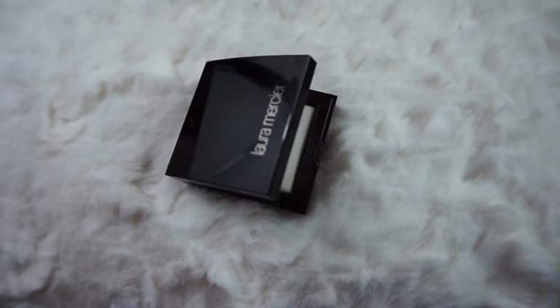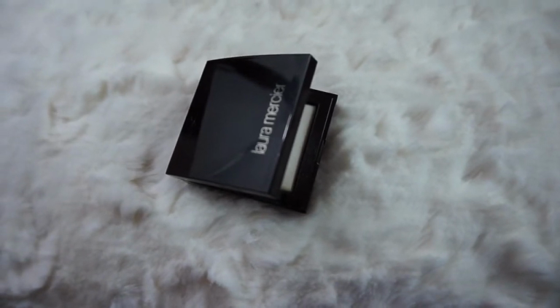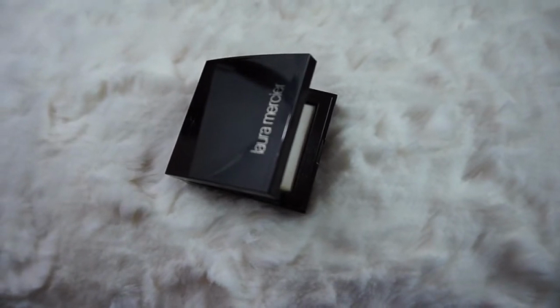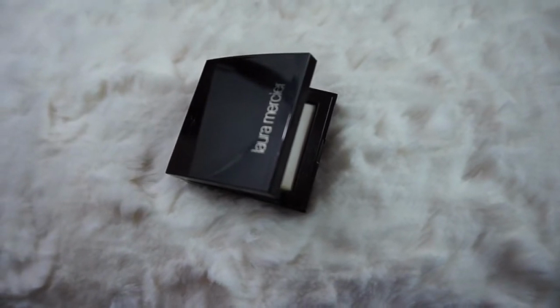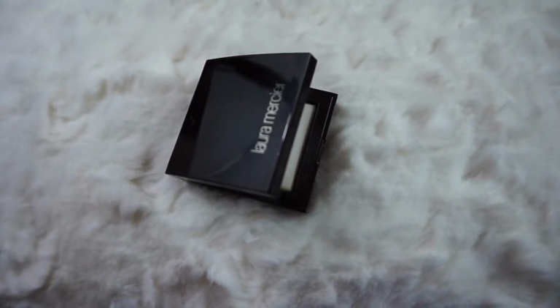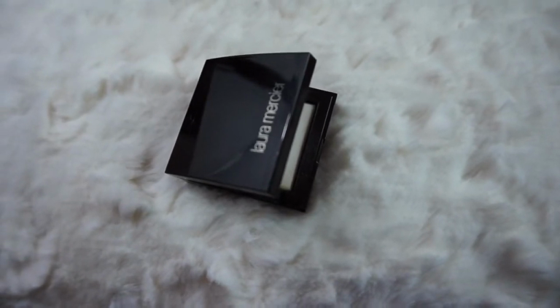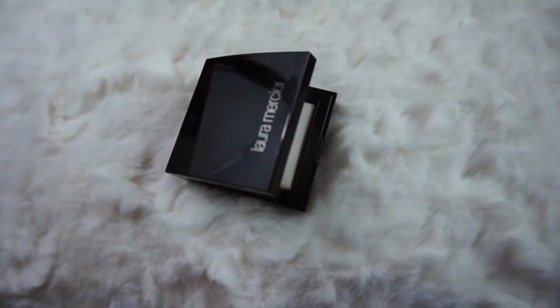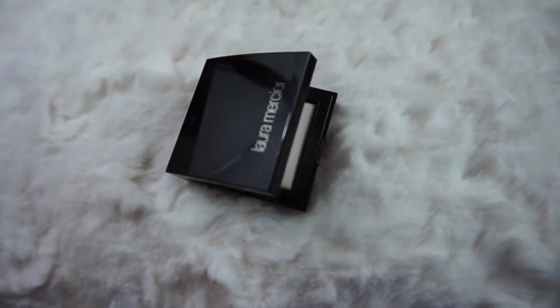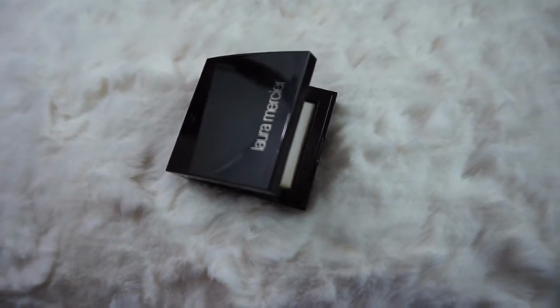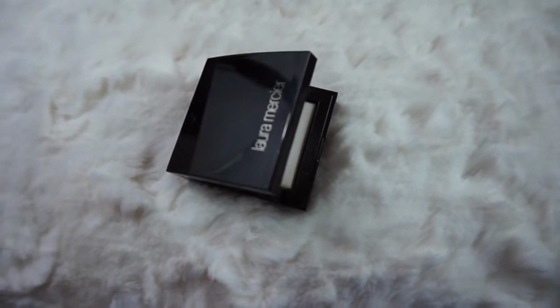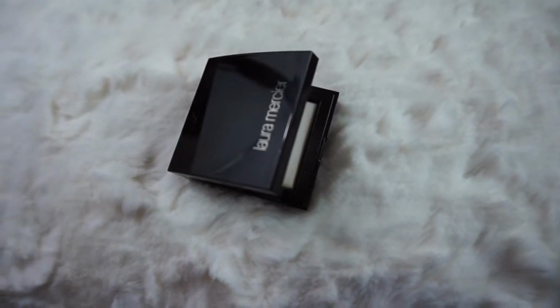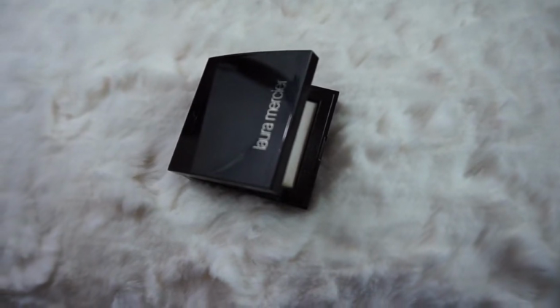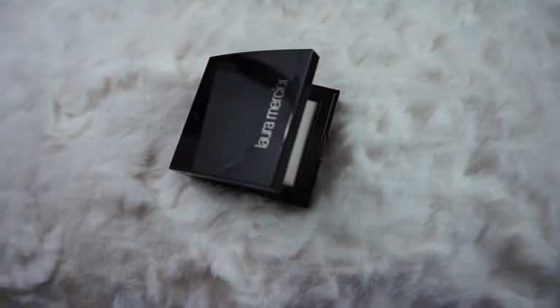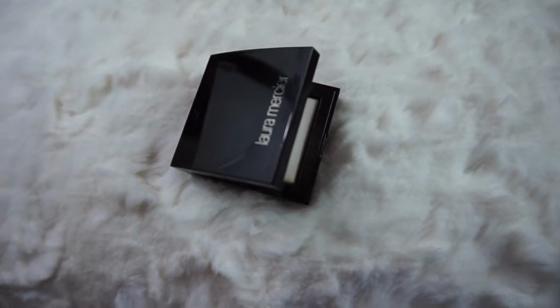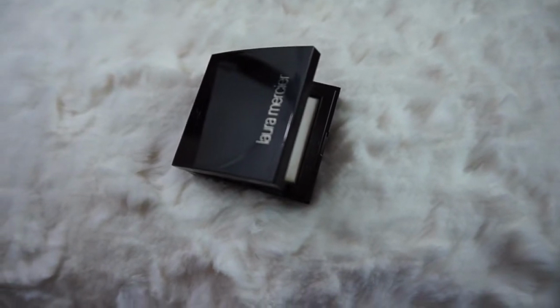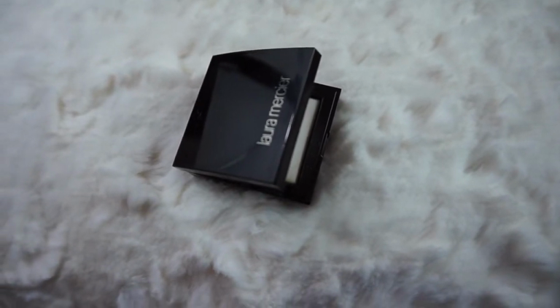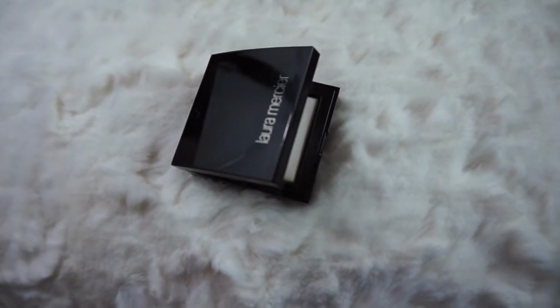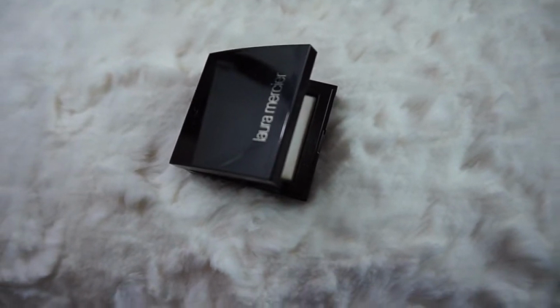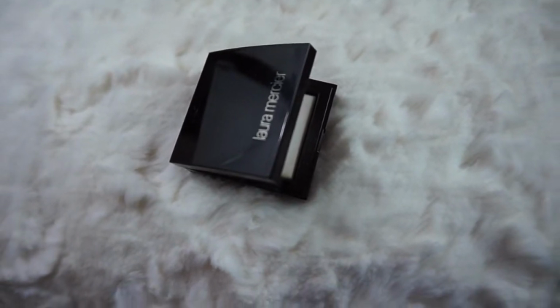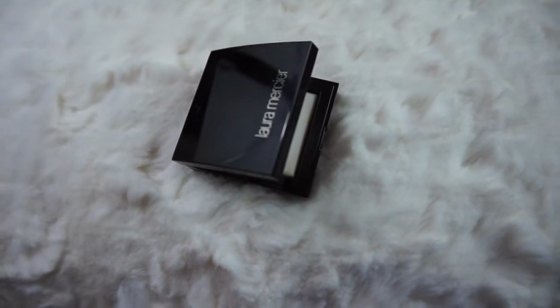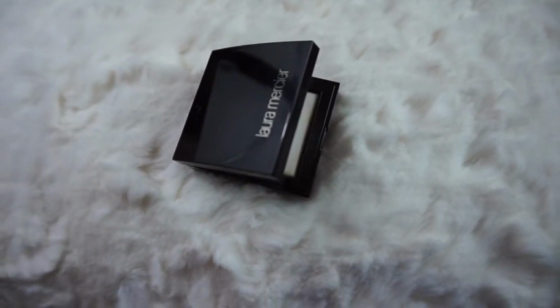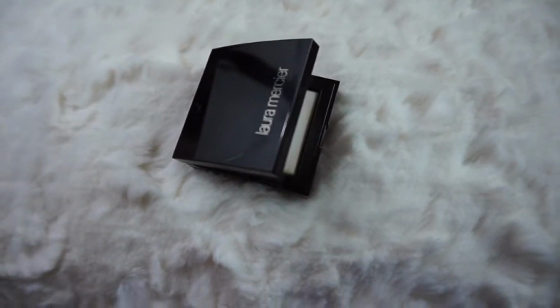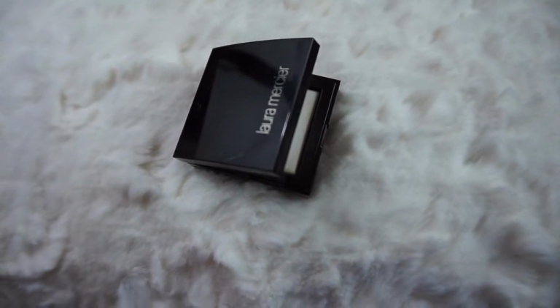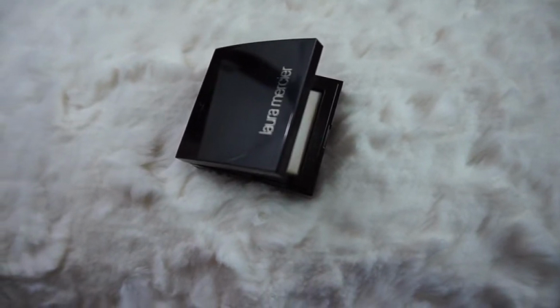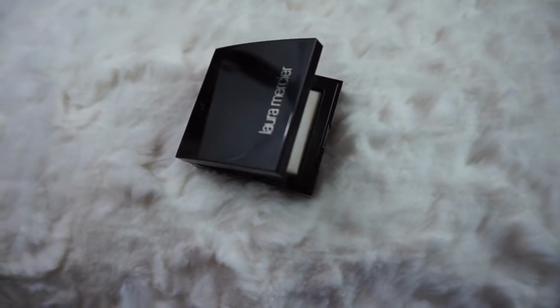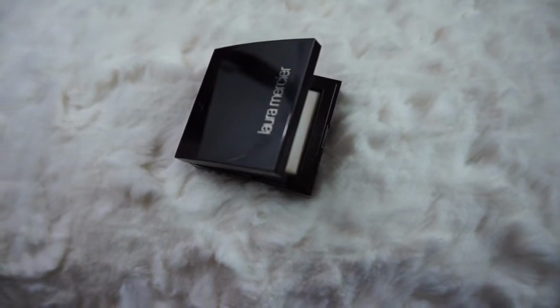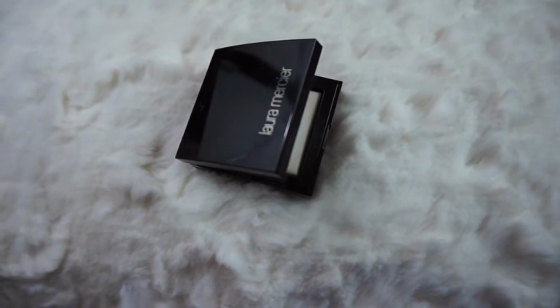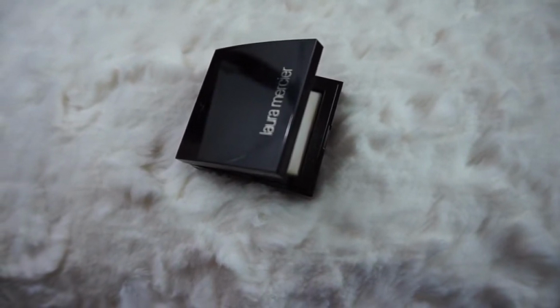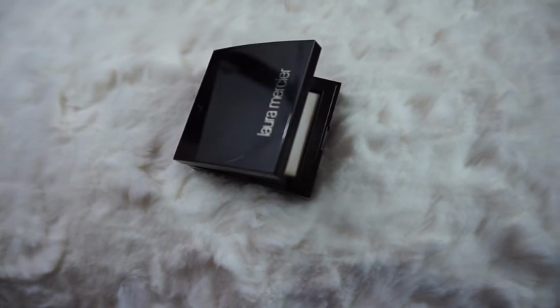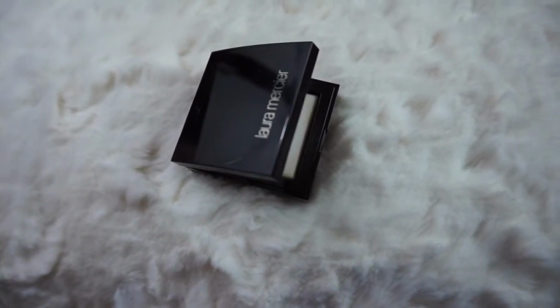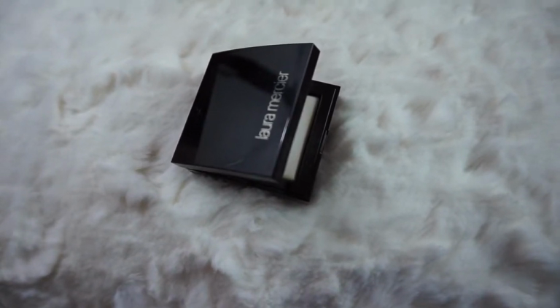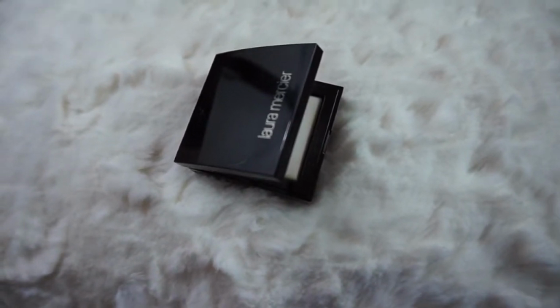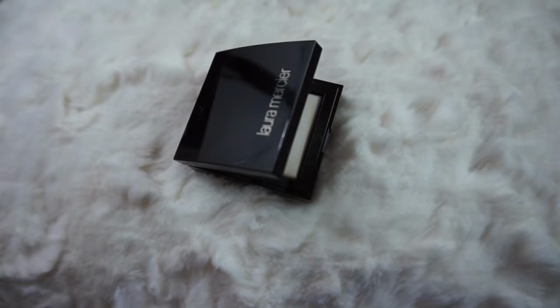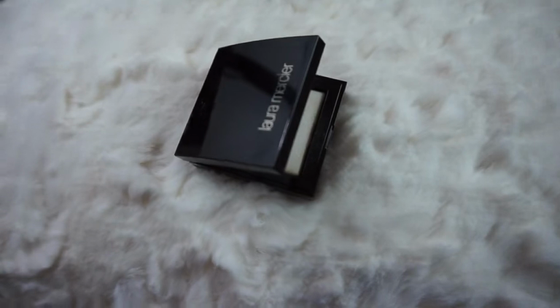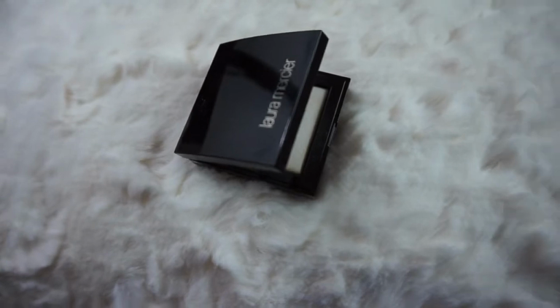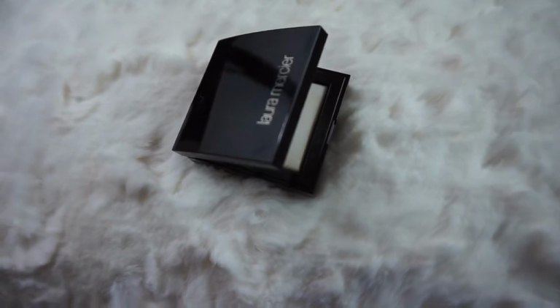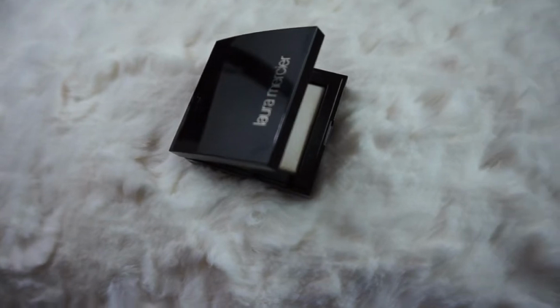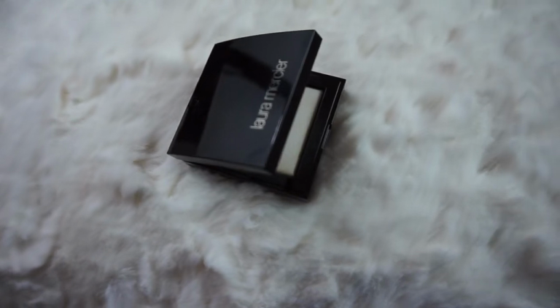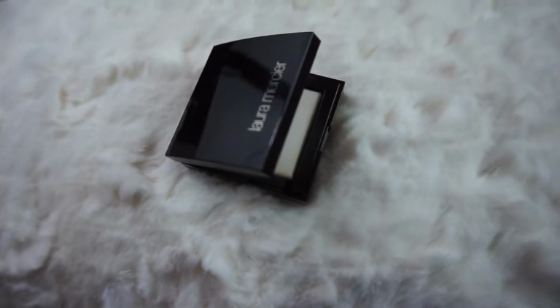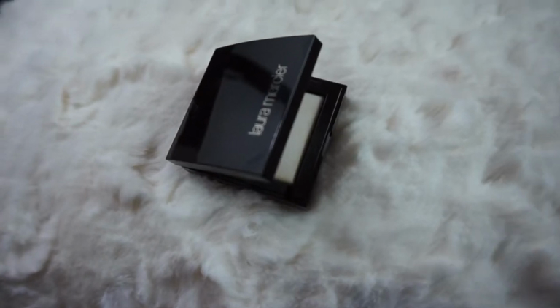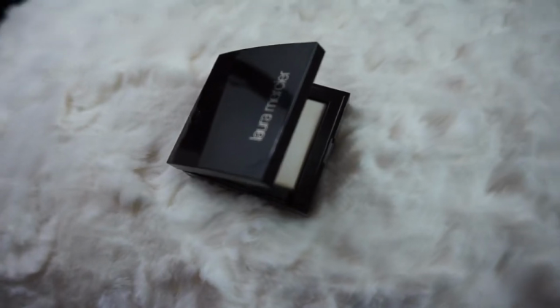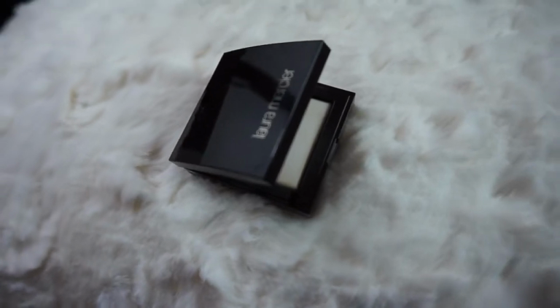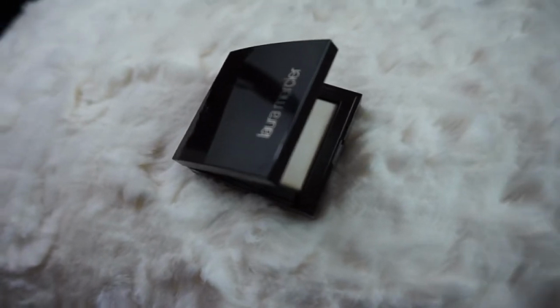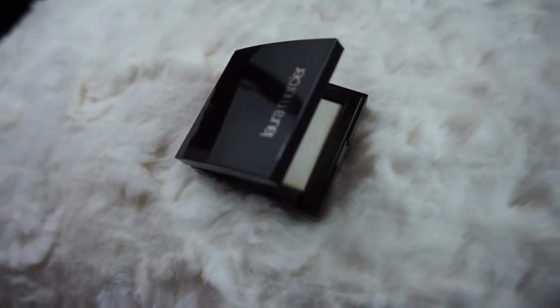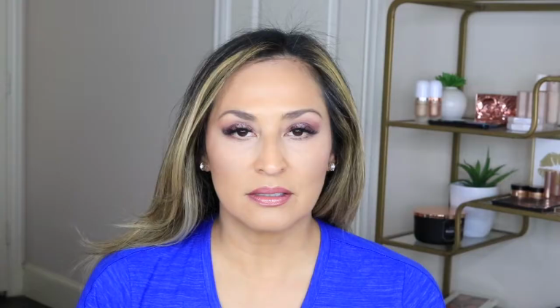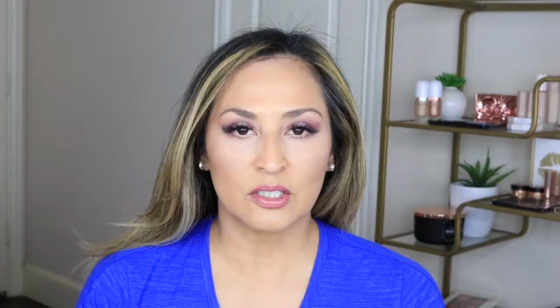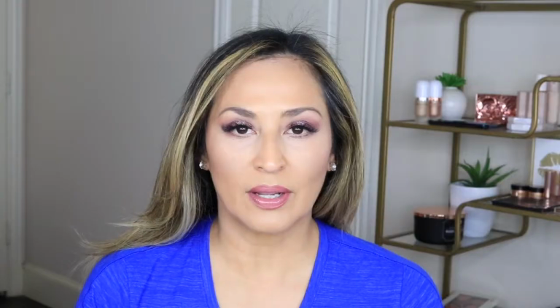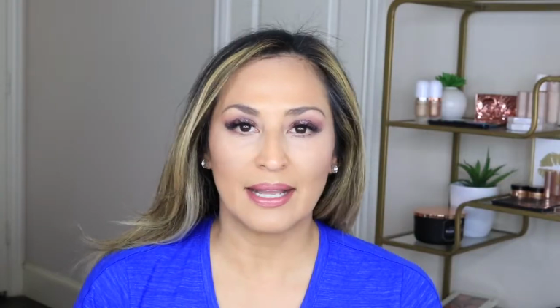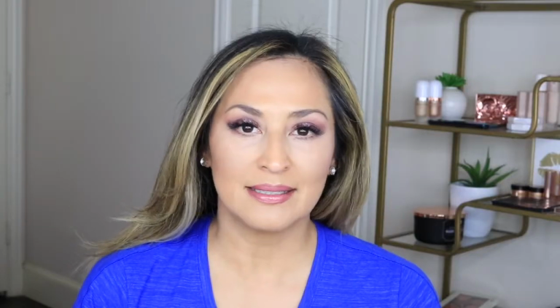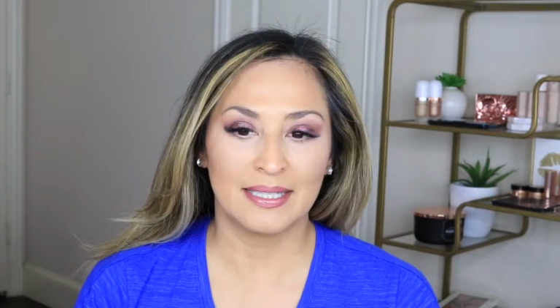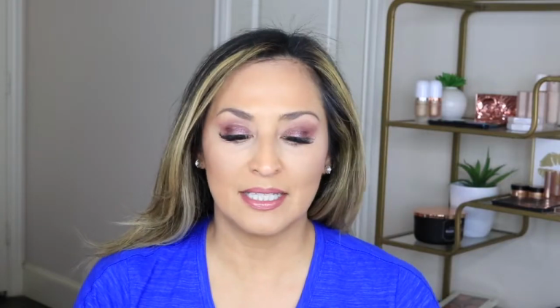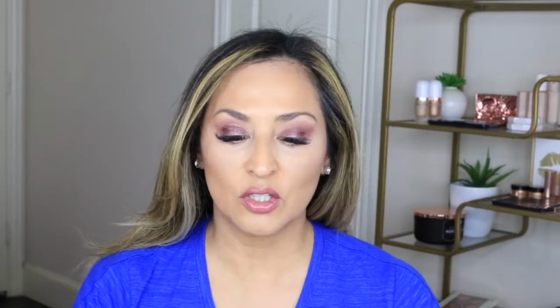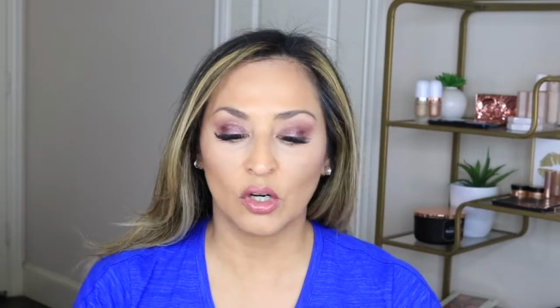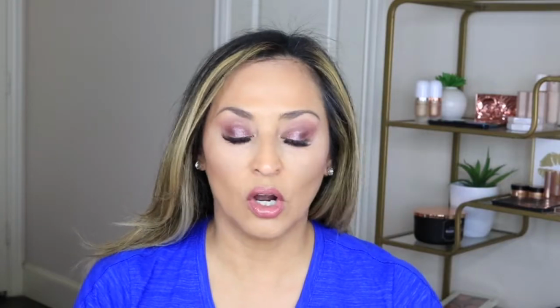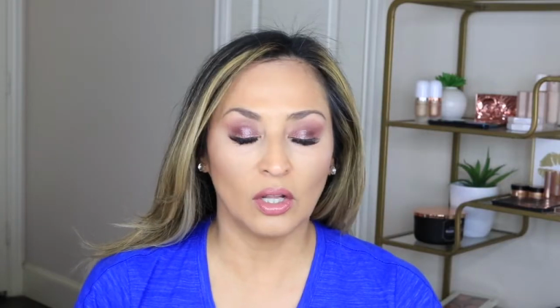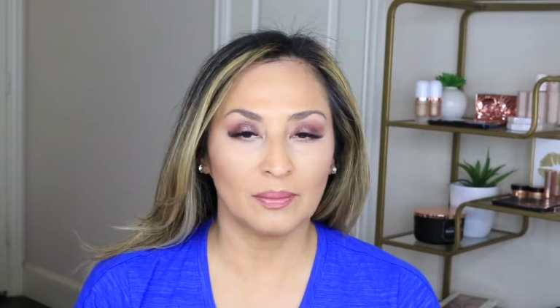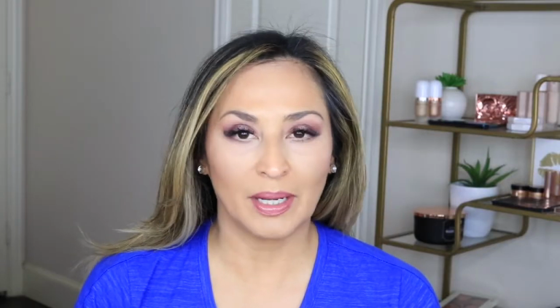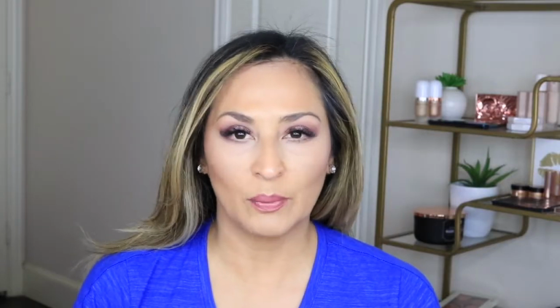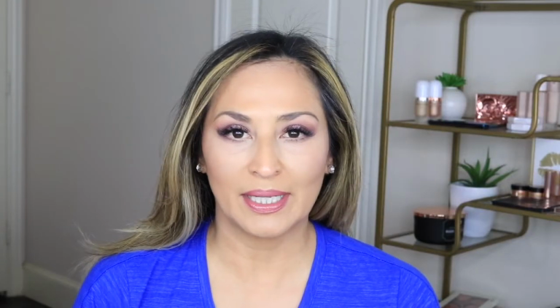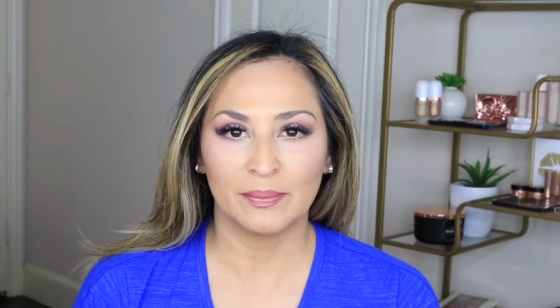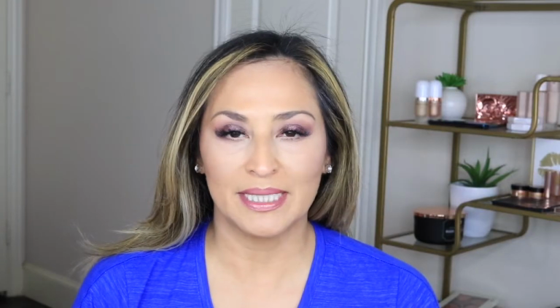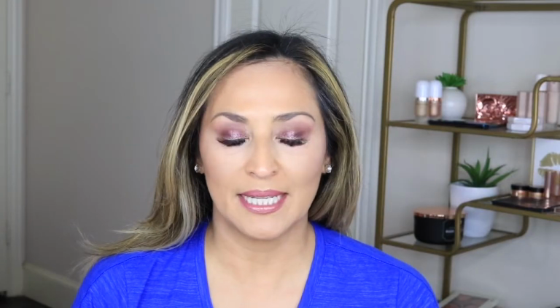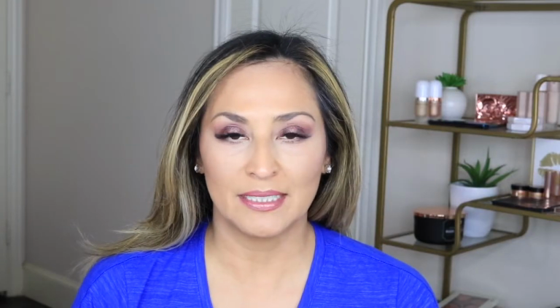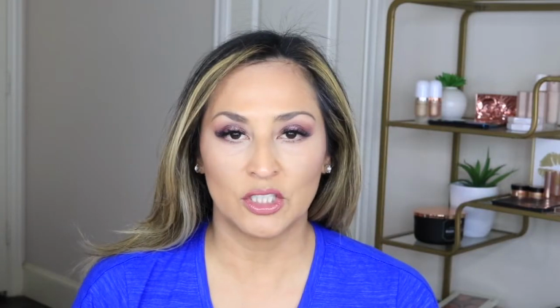I also forgot to mention the Laura Mercier Secret Blurring Powder — this is a must for the sale.